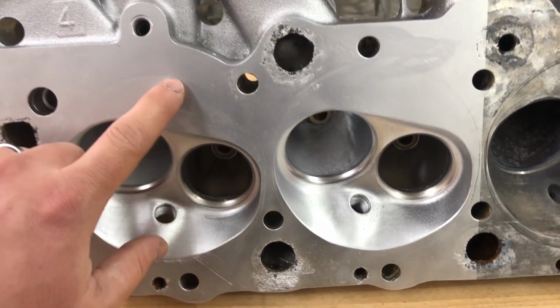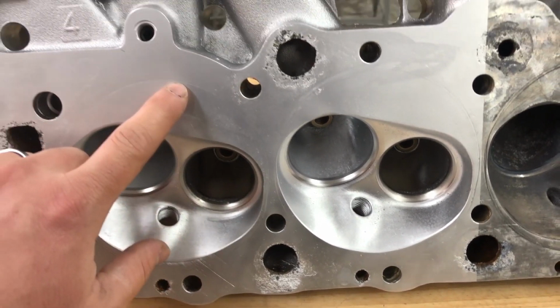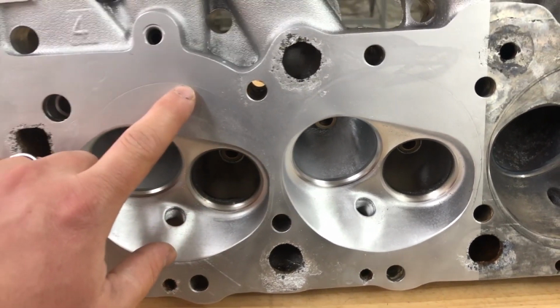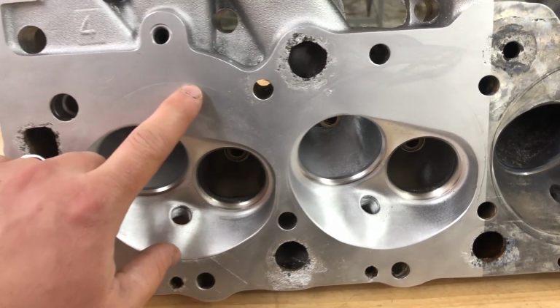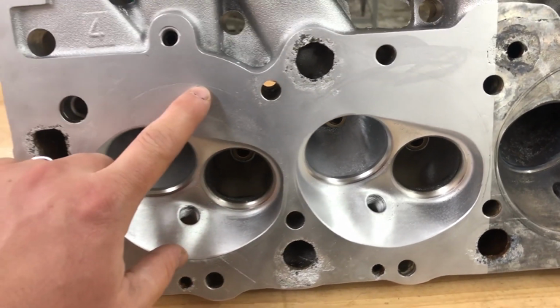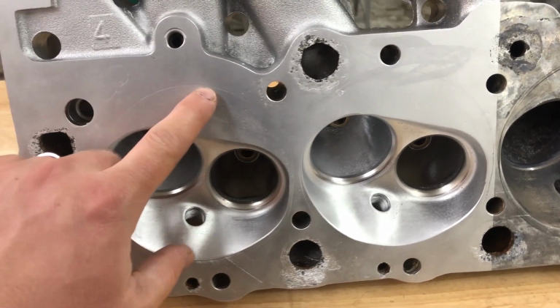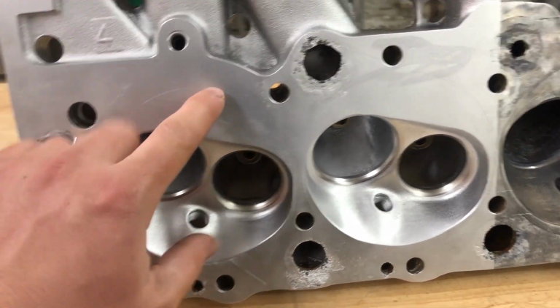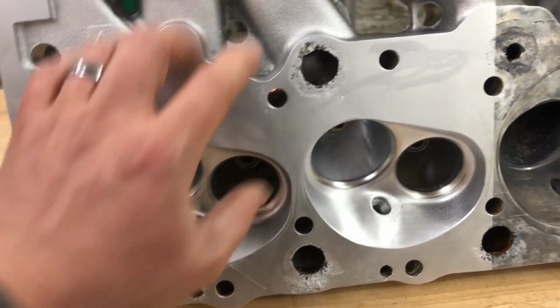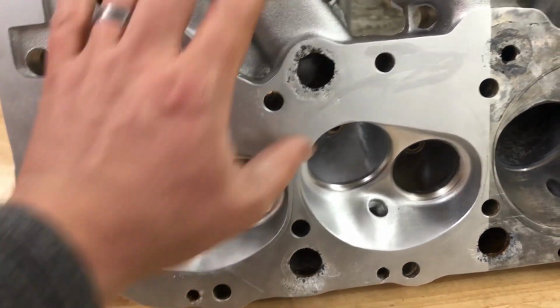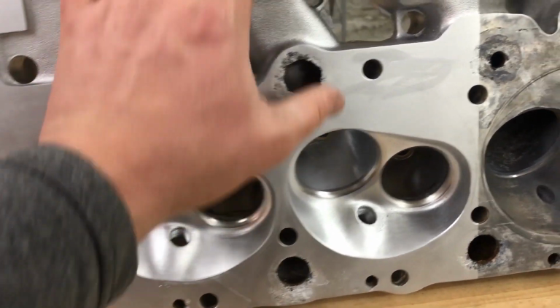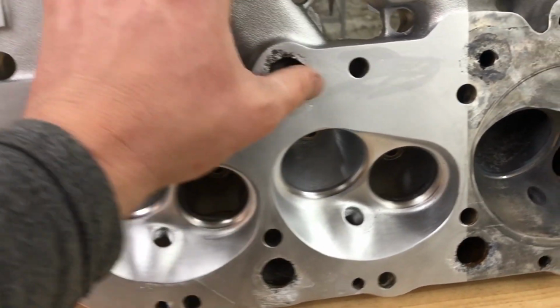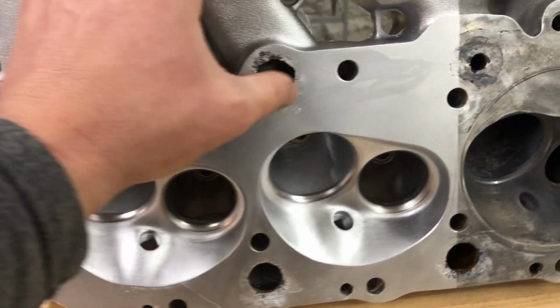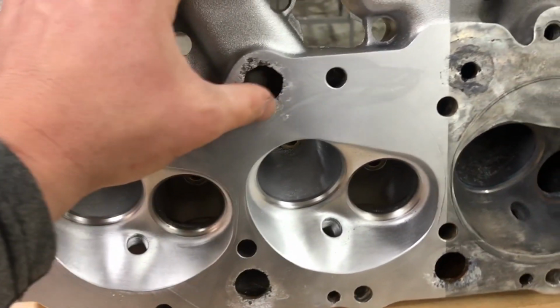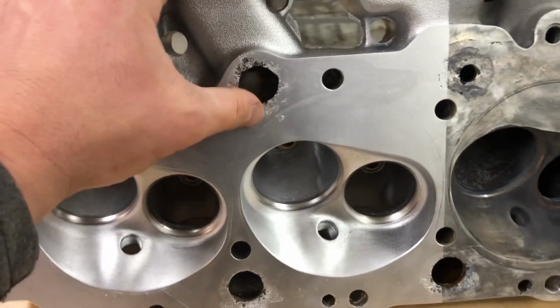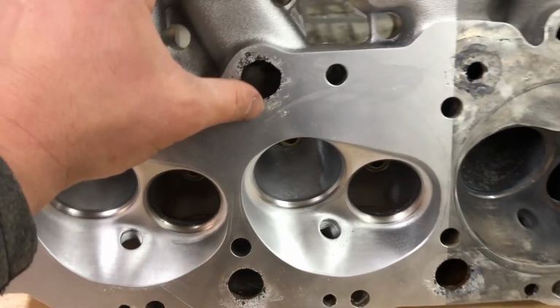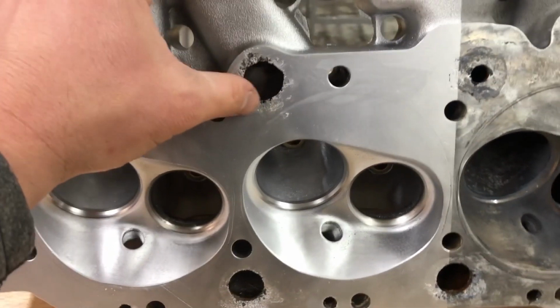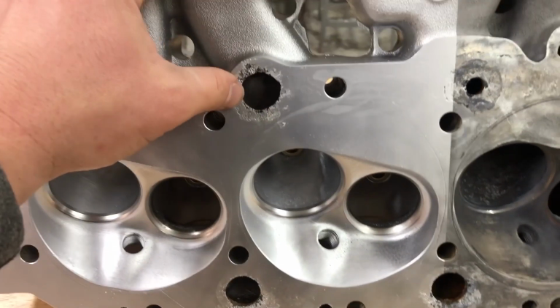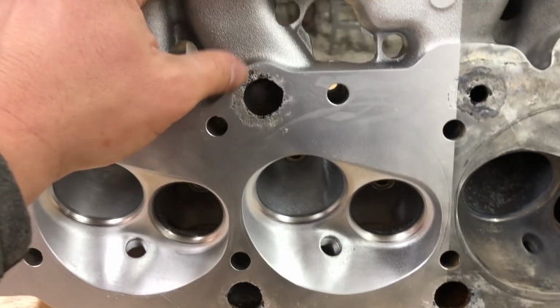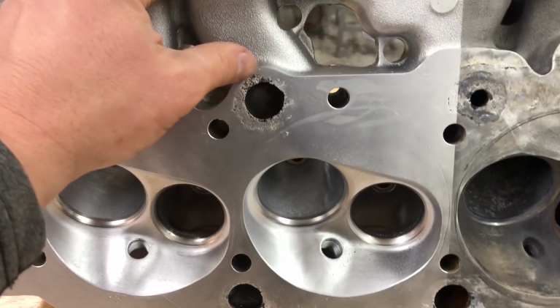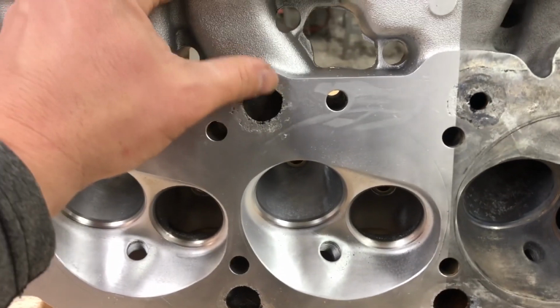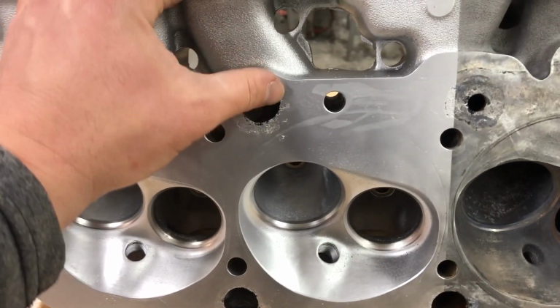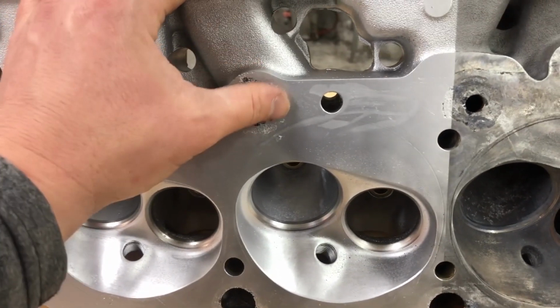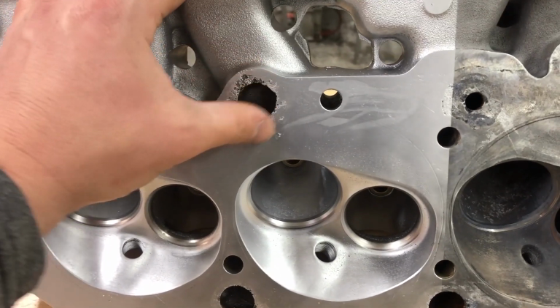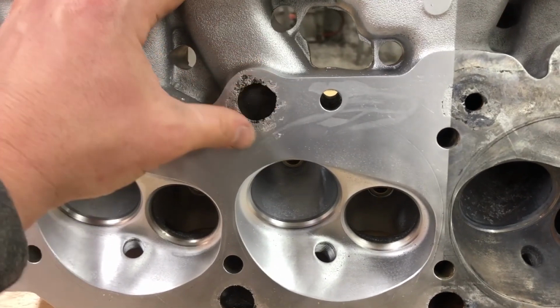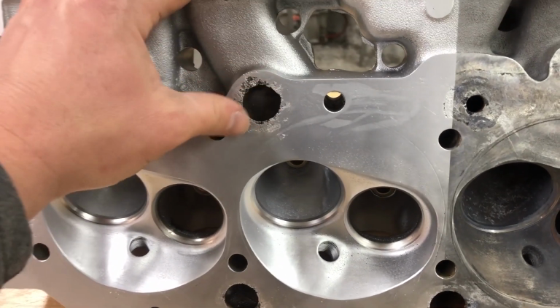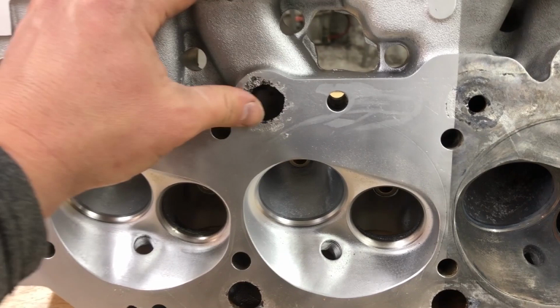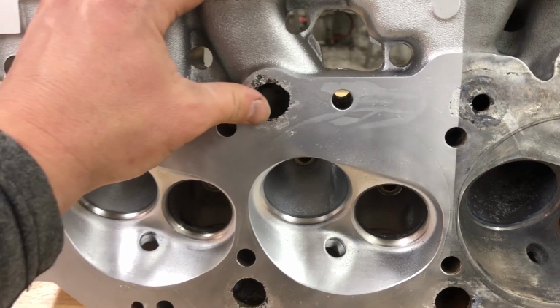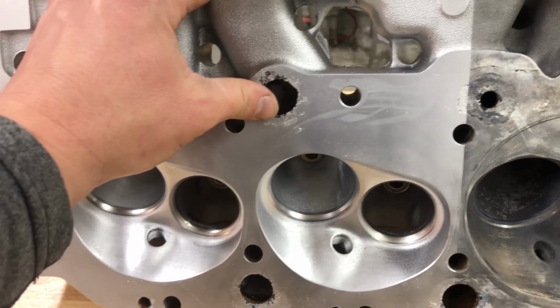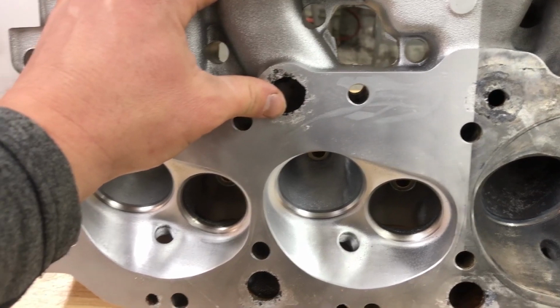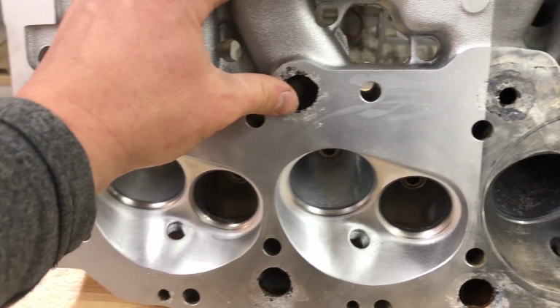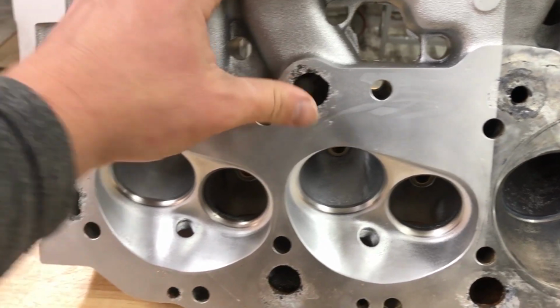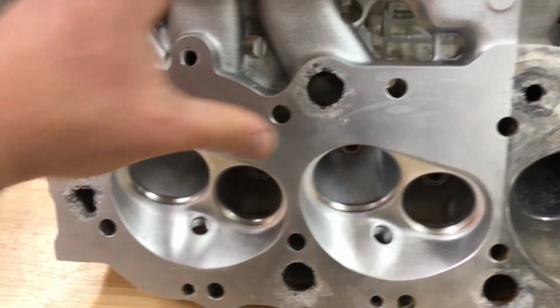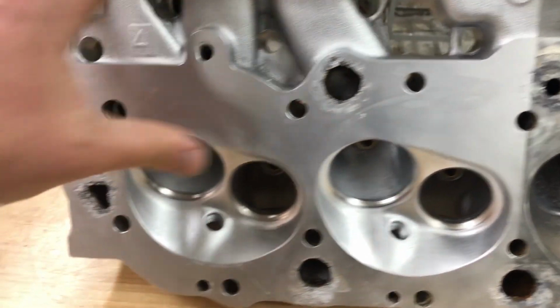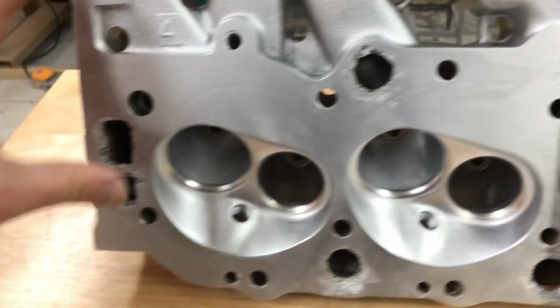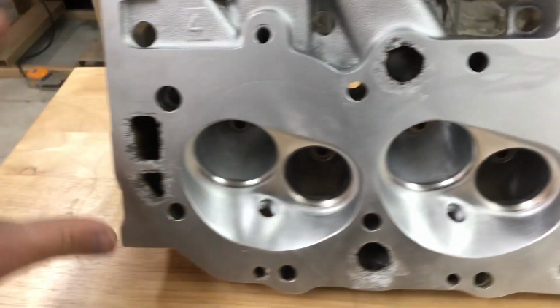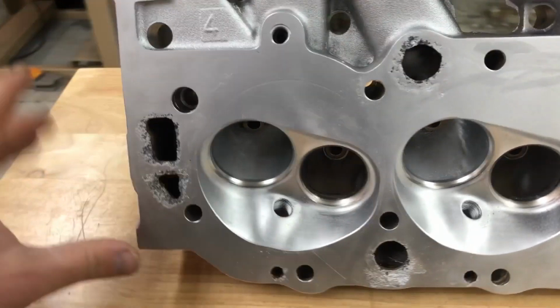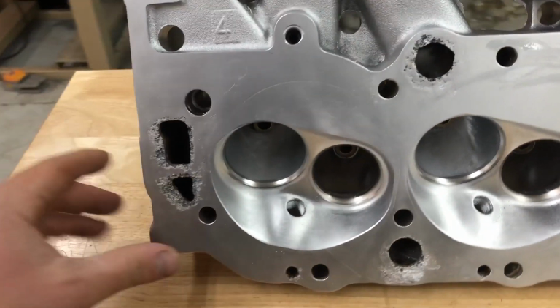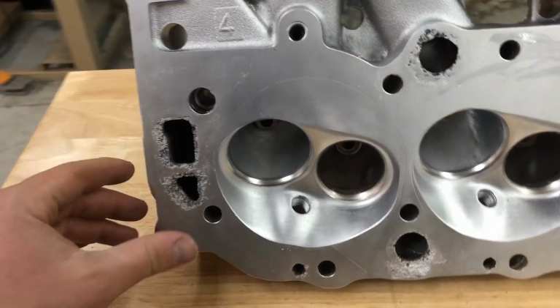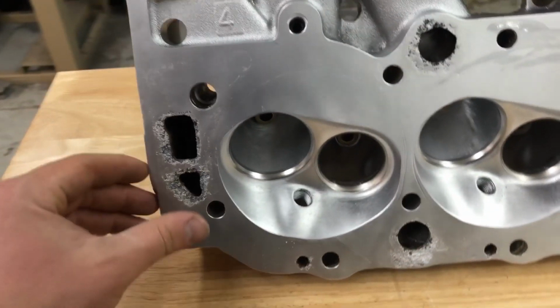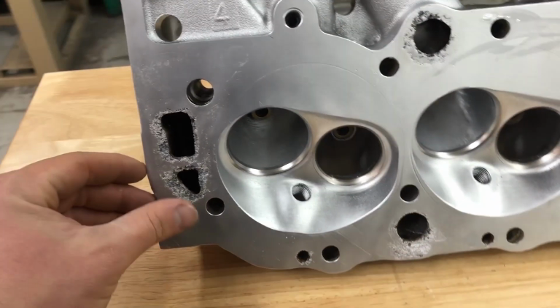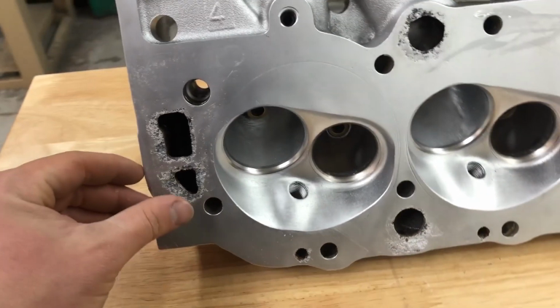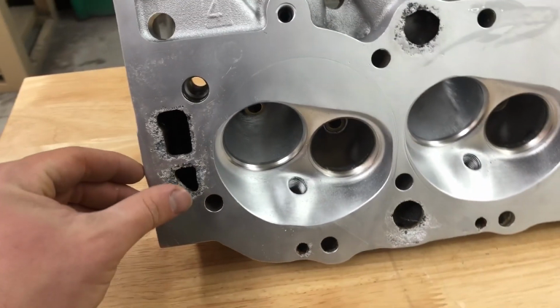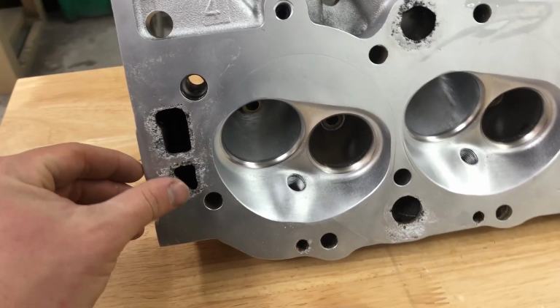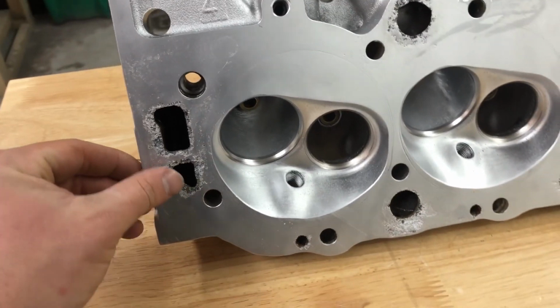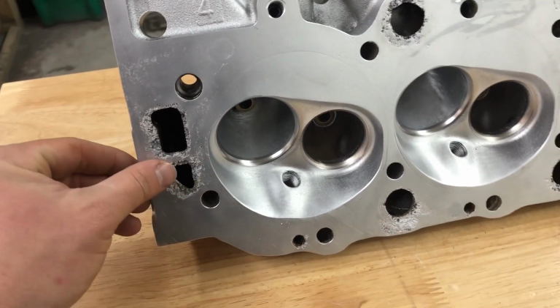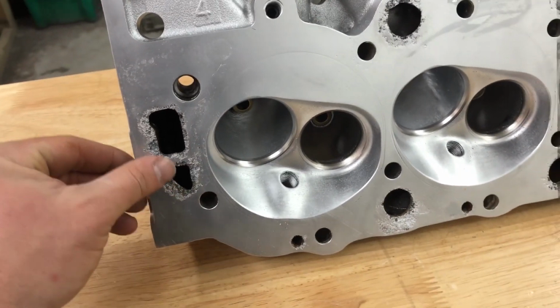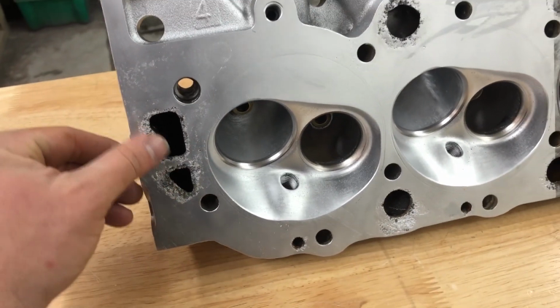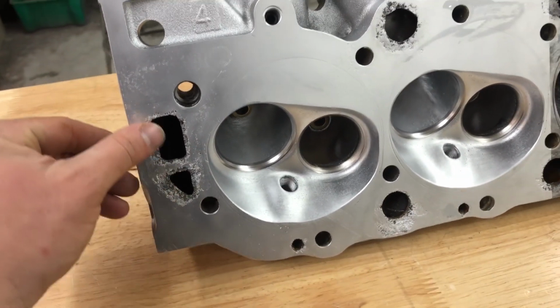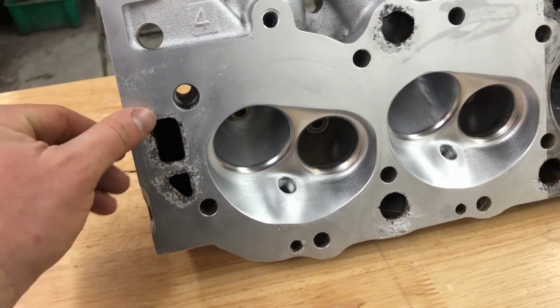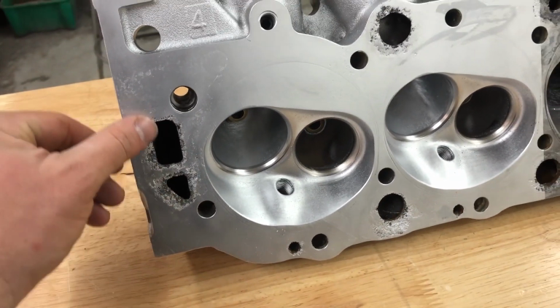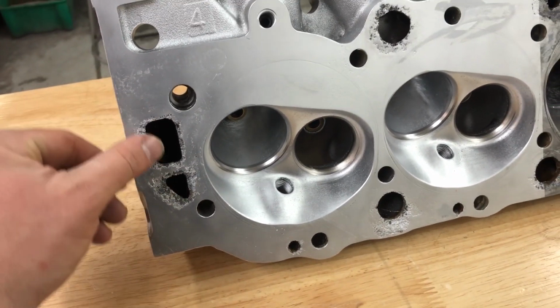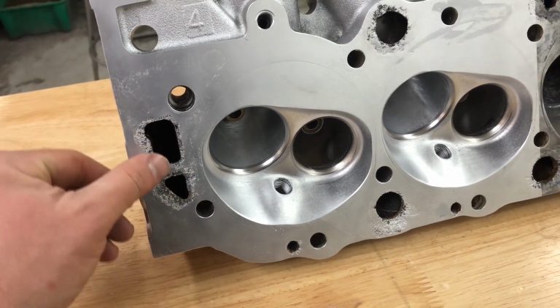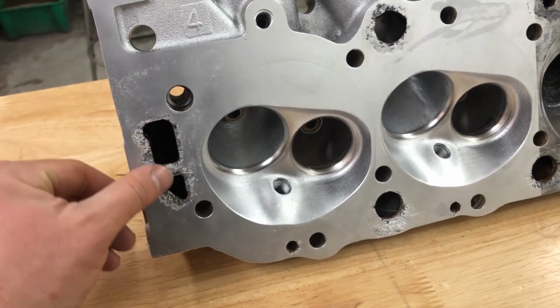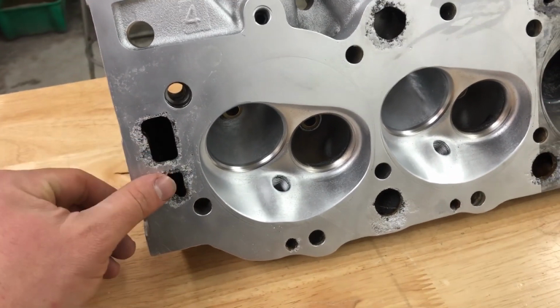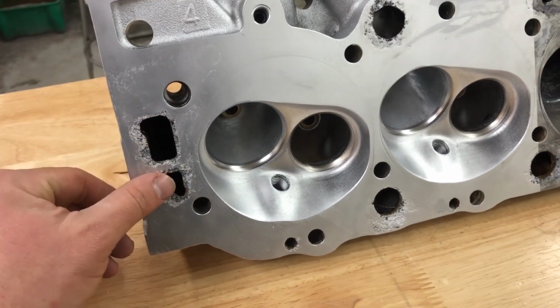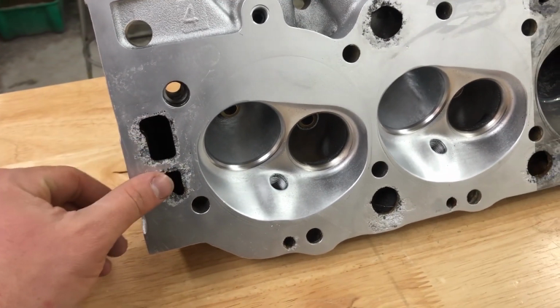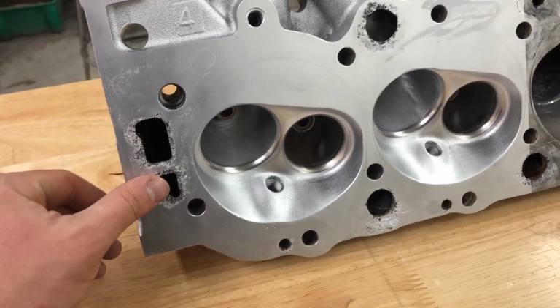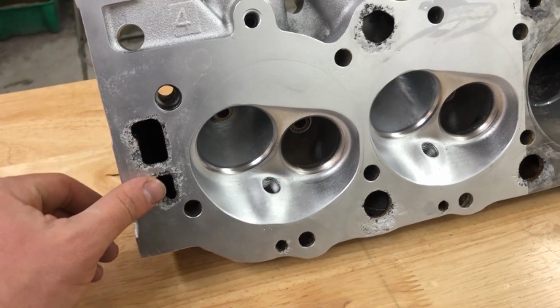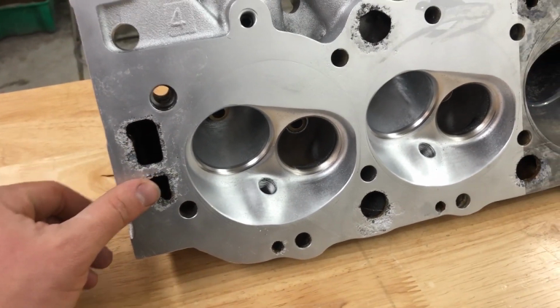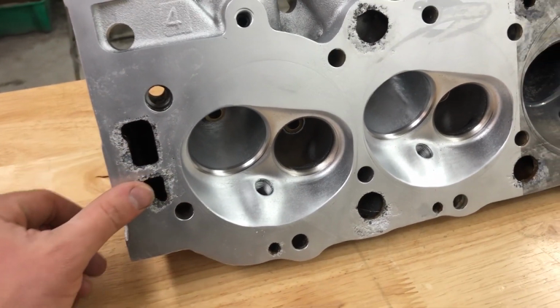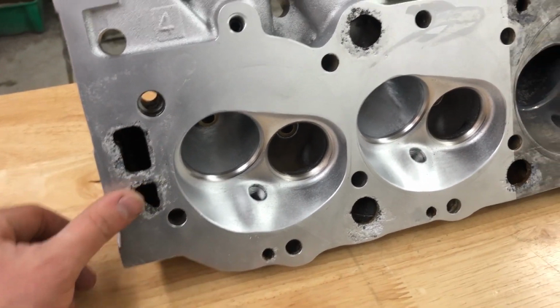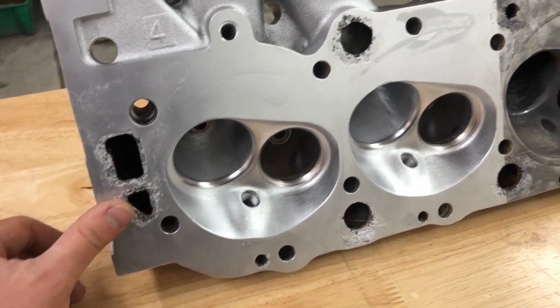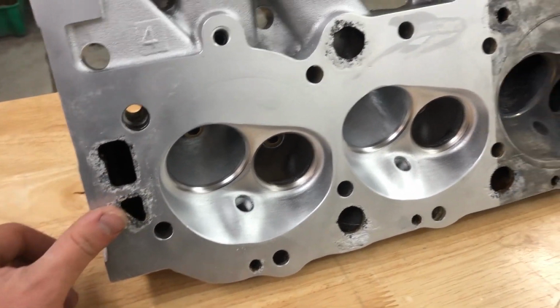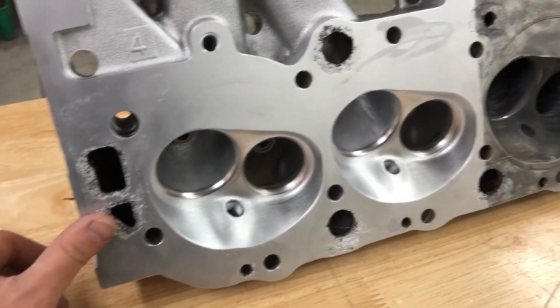You can see corrosion that has taken place on the part — there's nothing we can do about that. All we can do is clean in those areas.